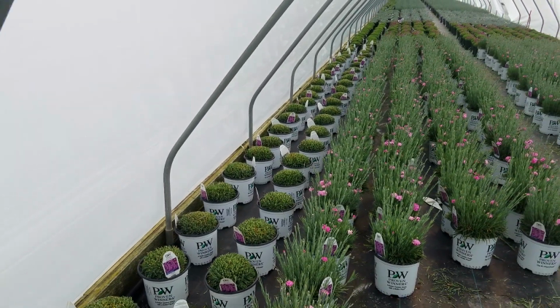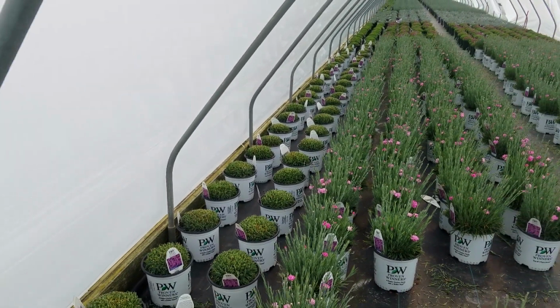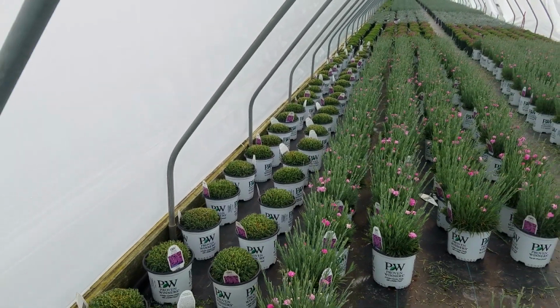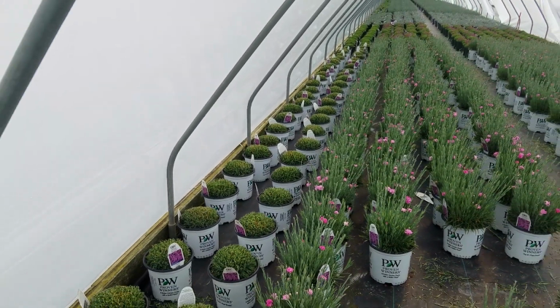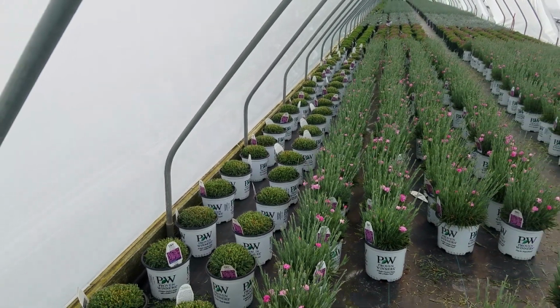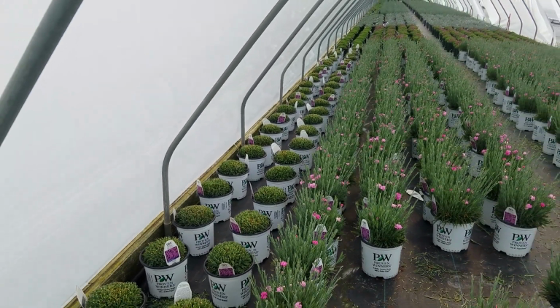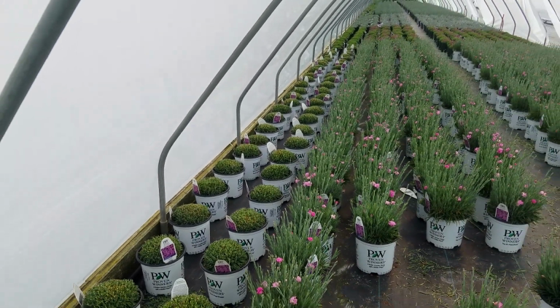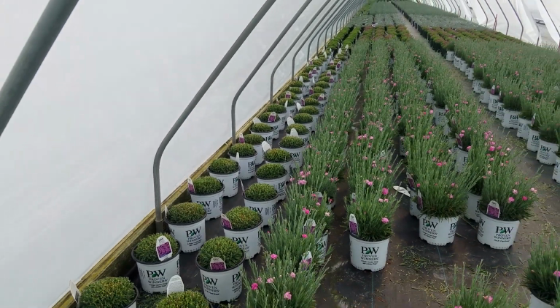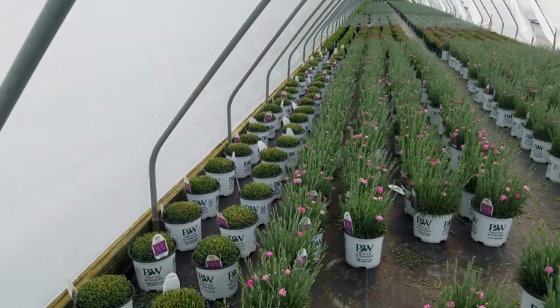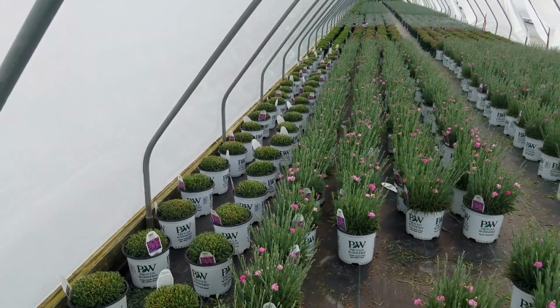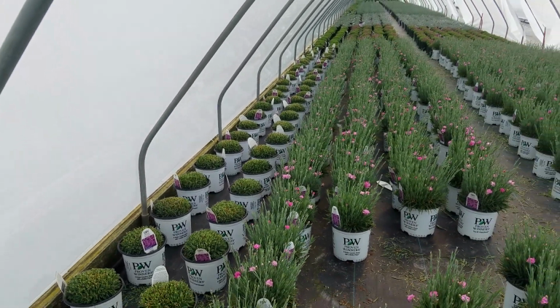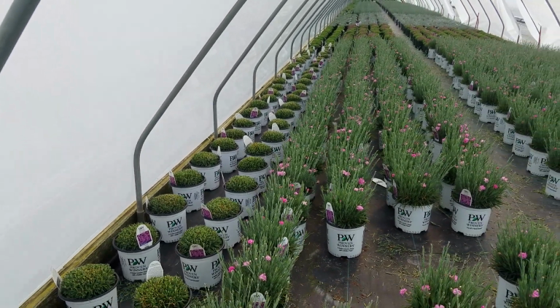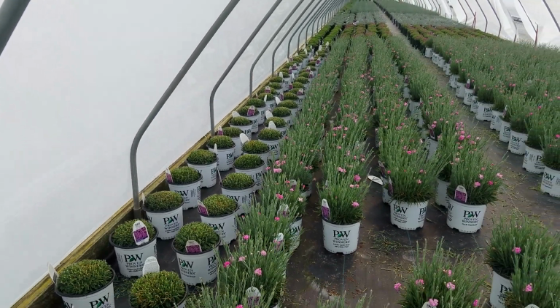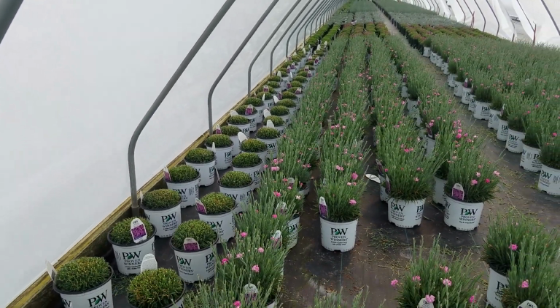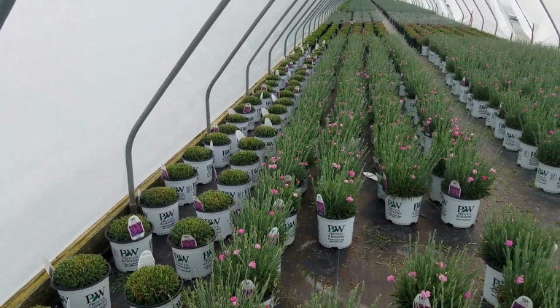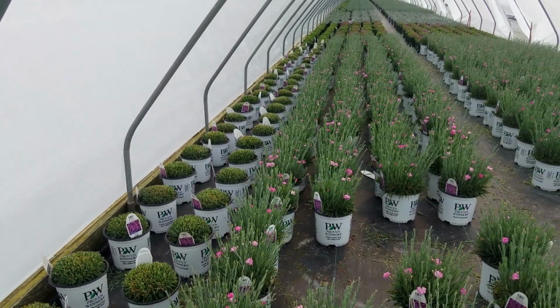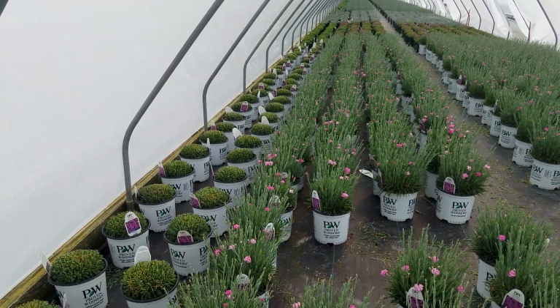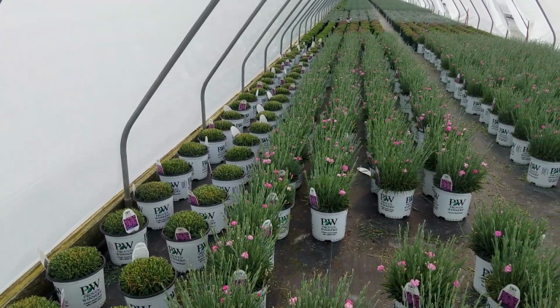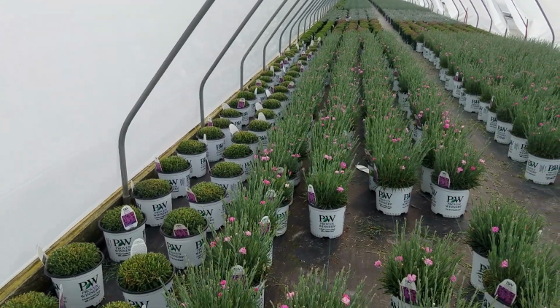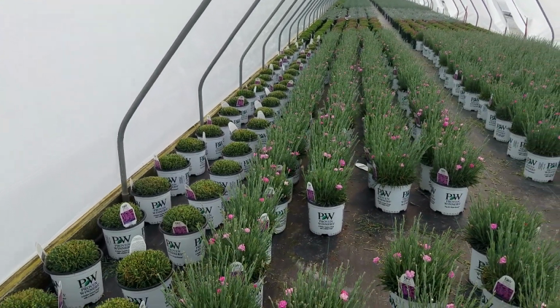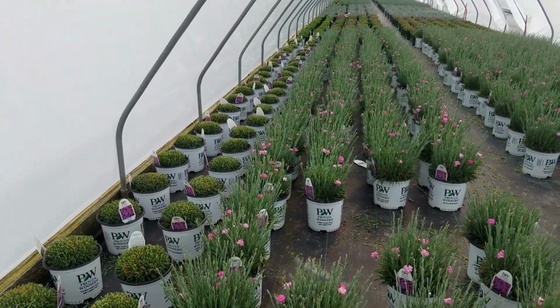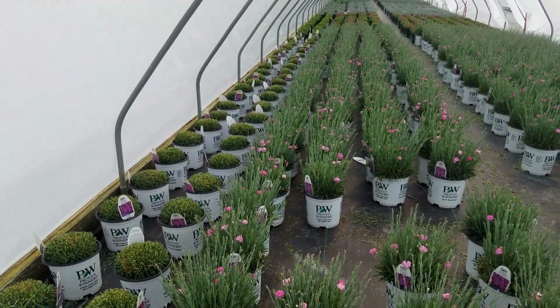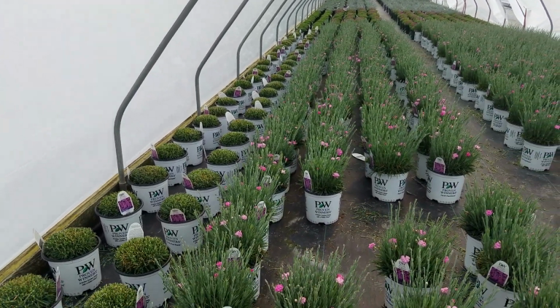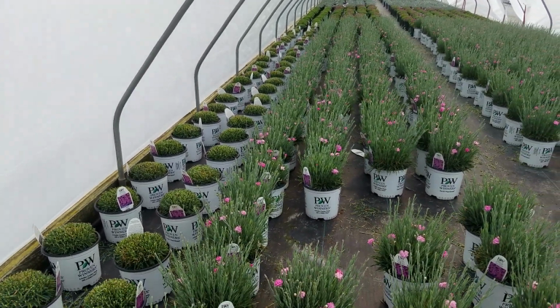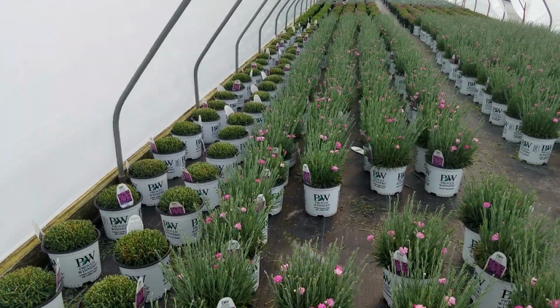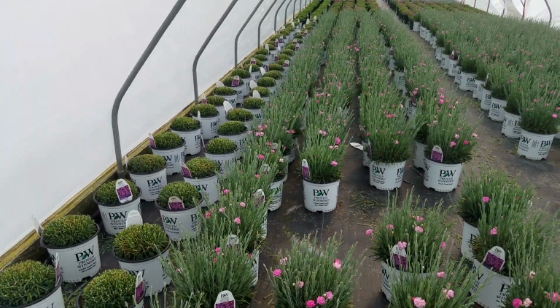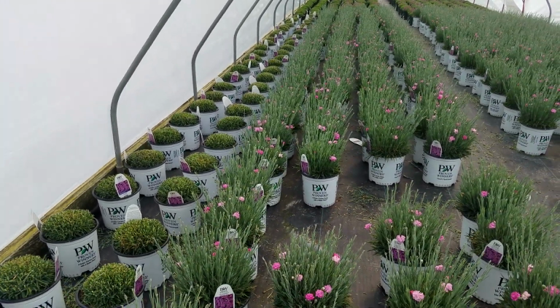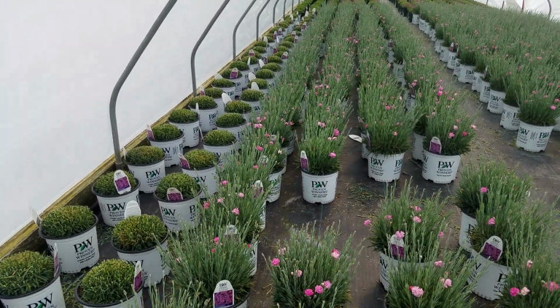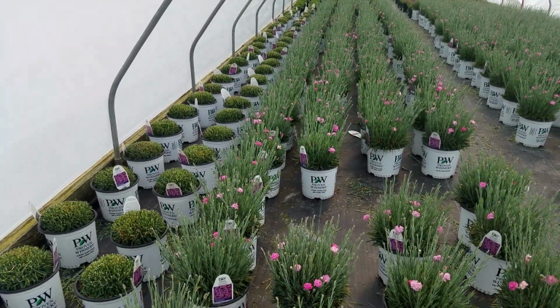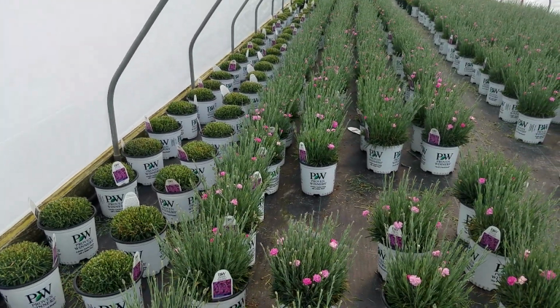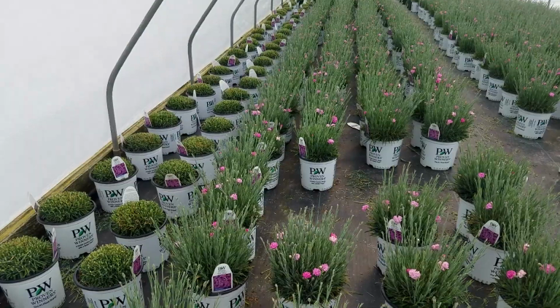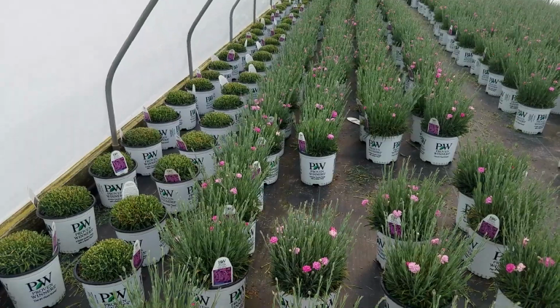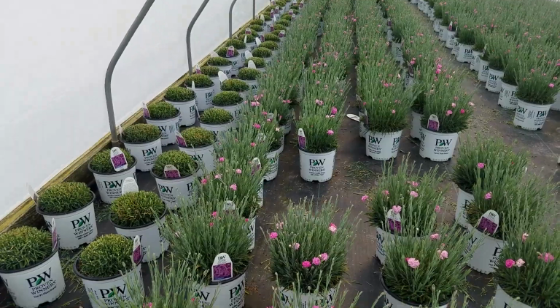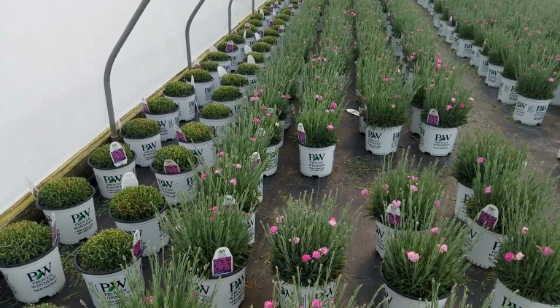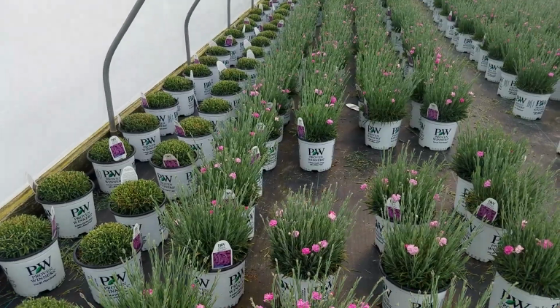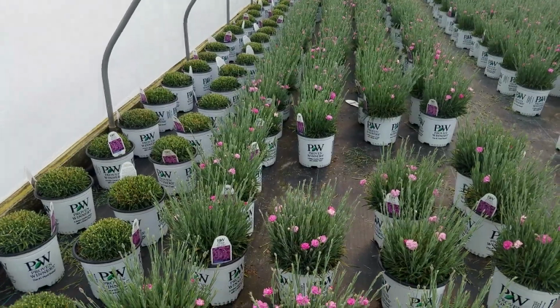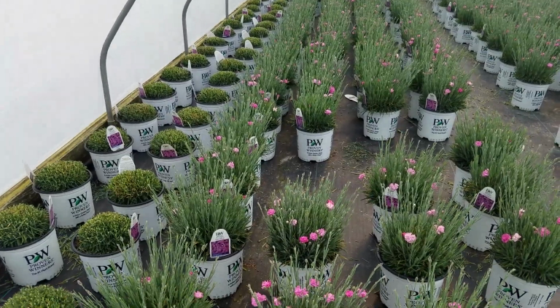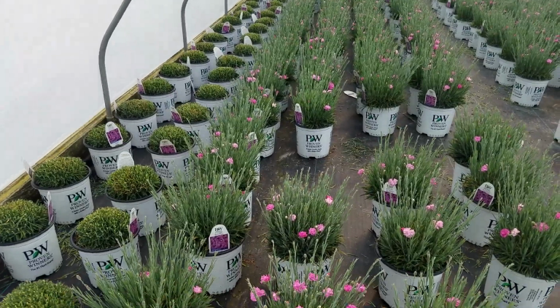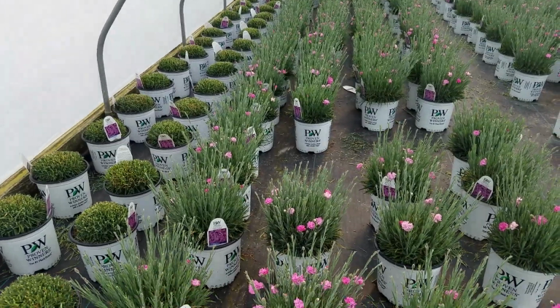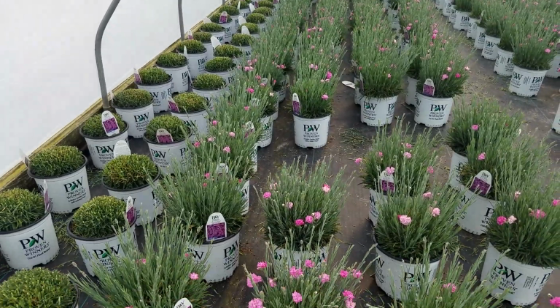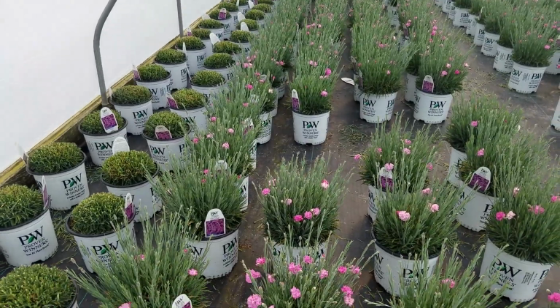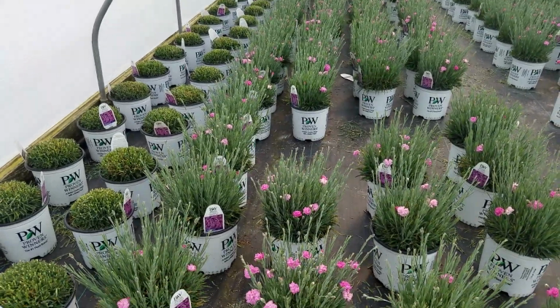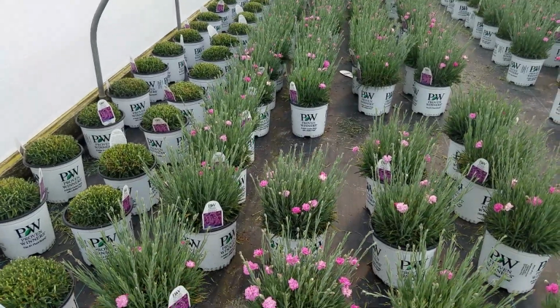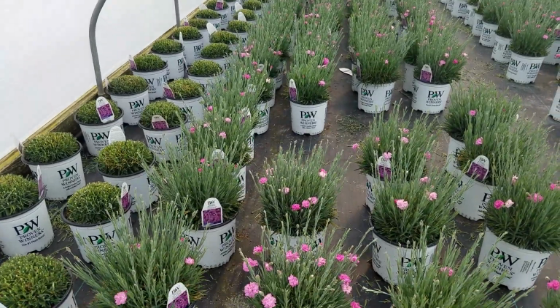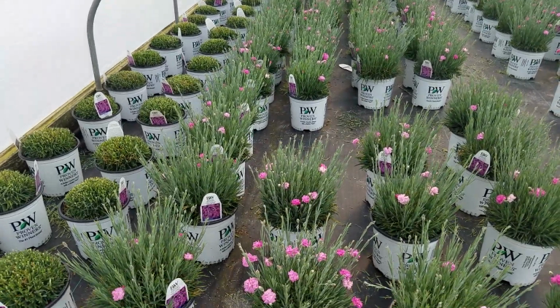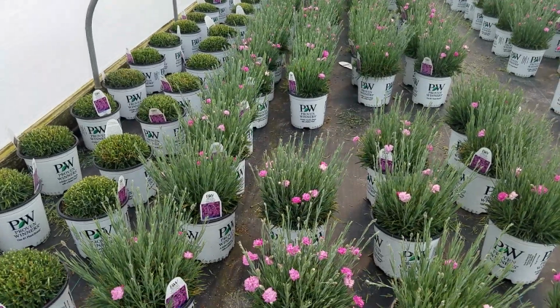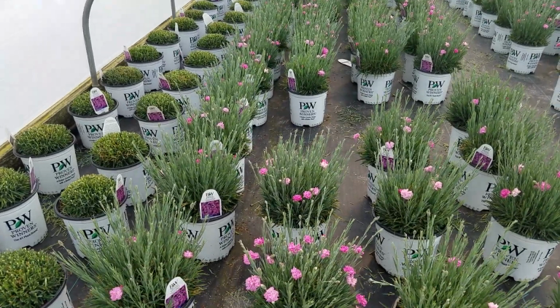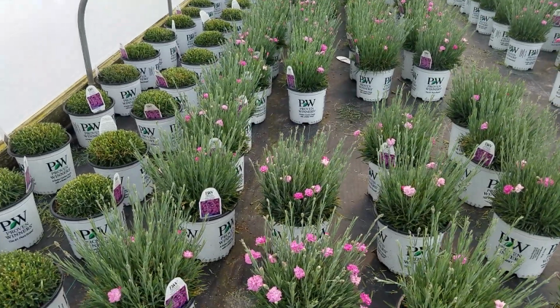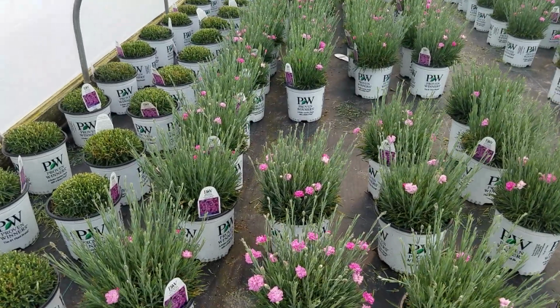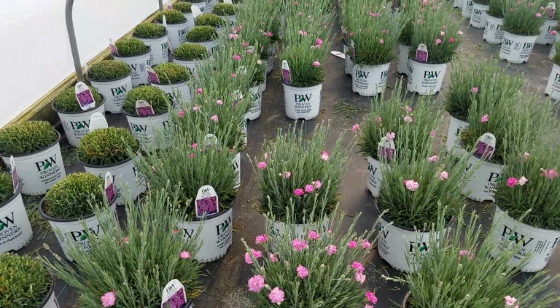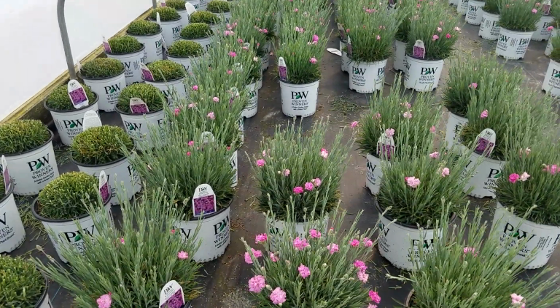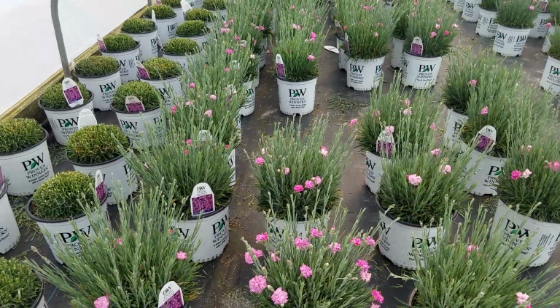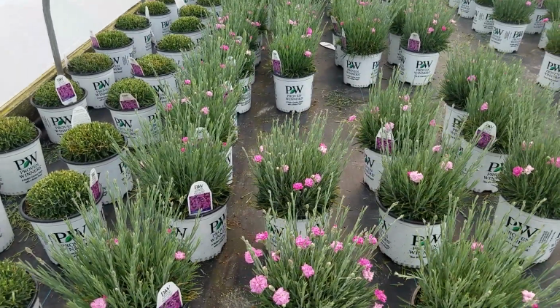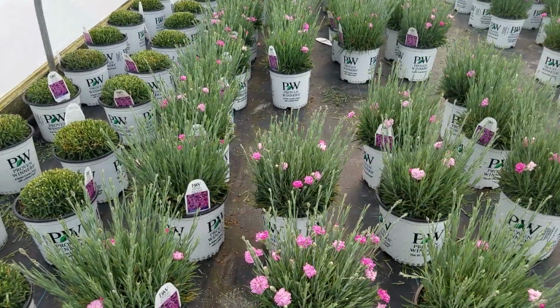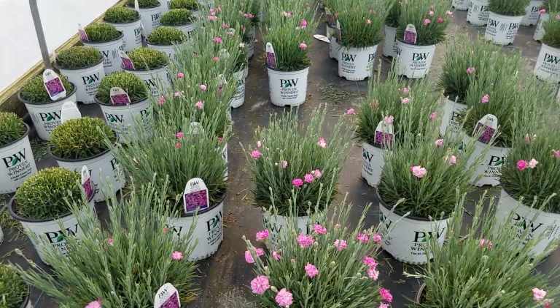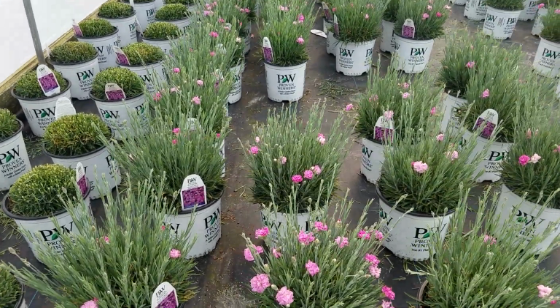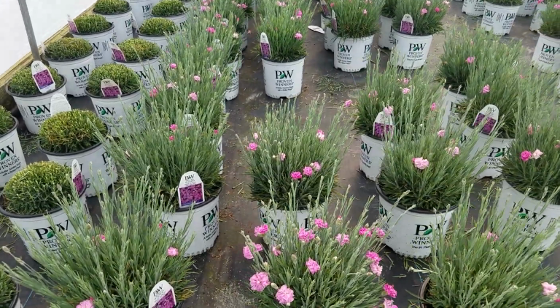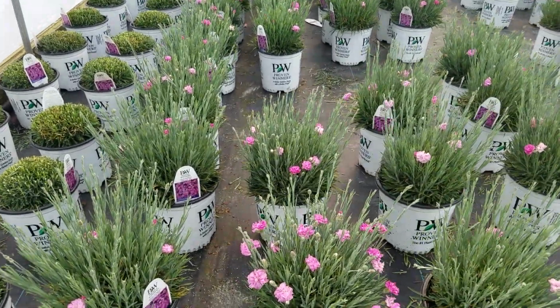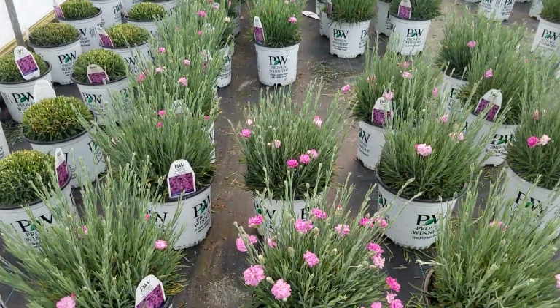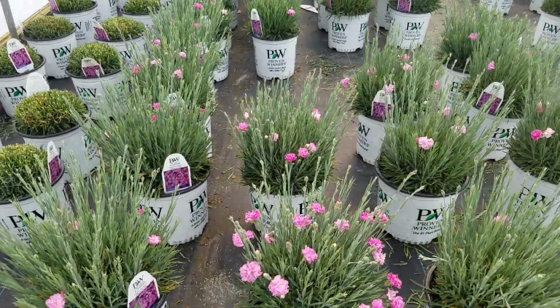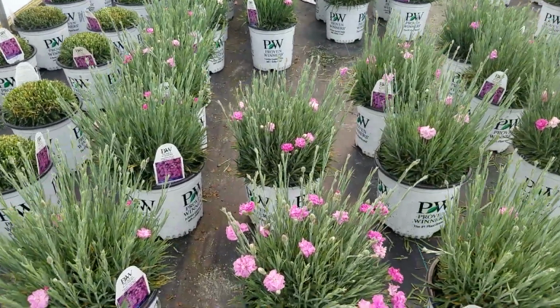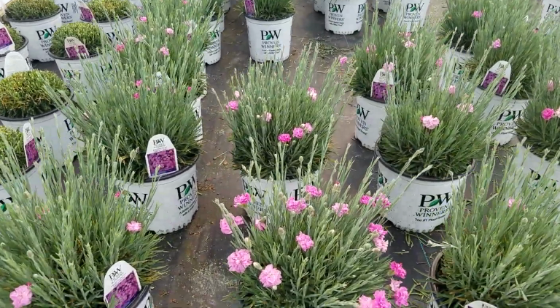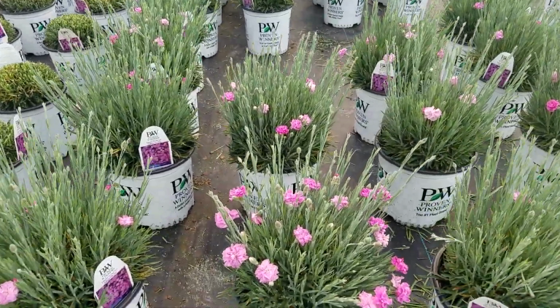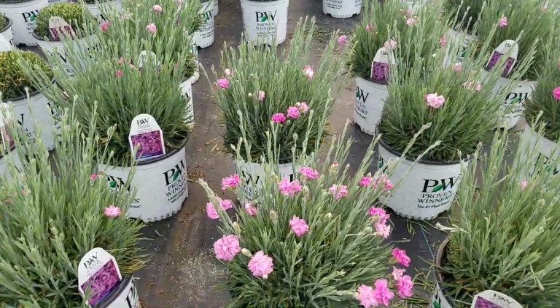So go down to your local garden center and look for Dianthus Fruit Punch series Sweetie Pie.